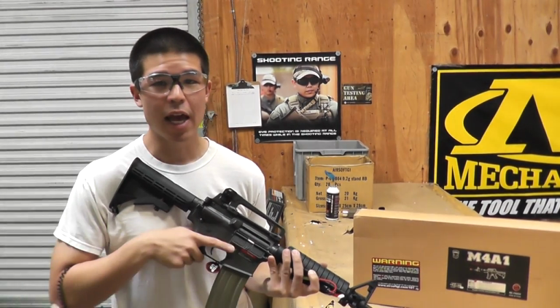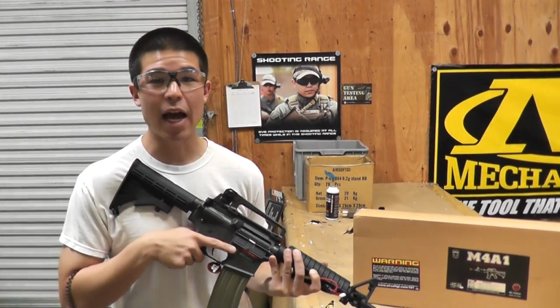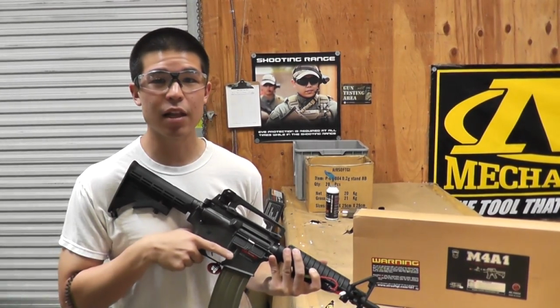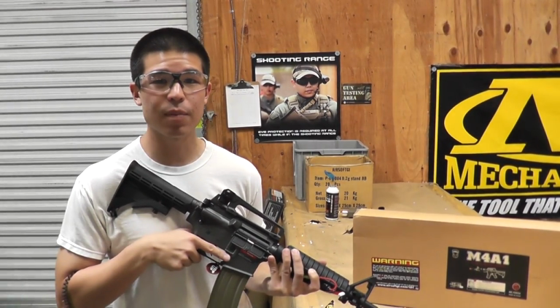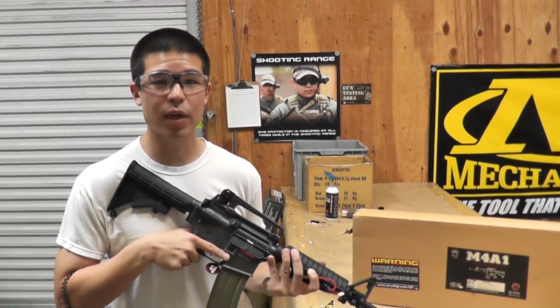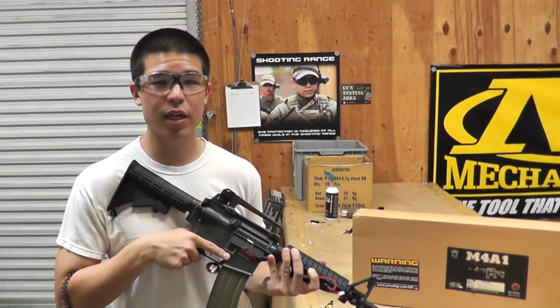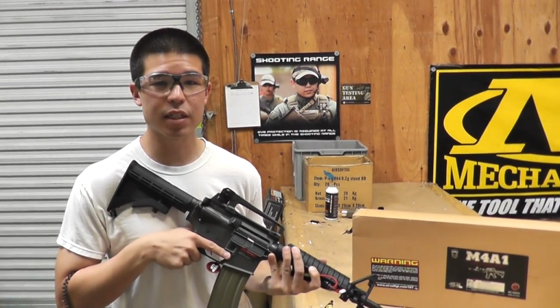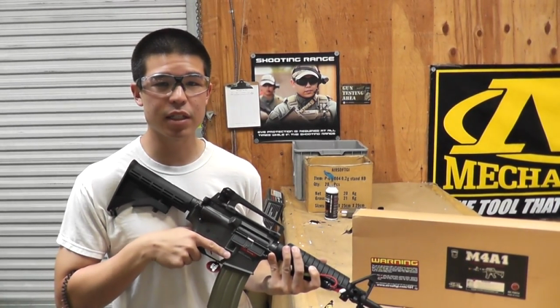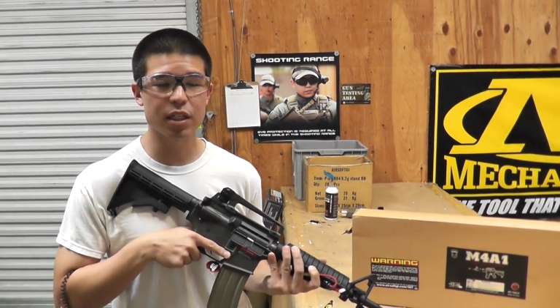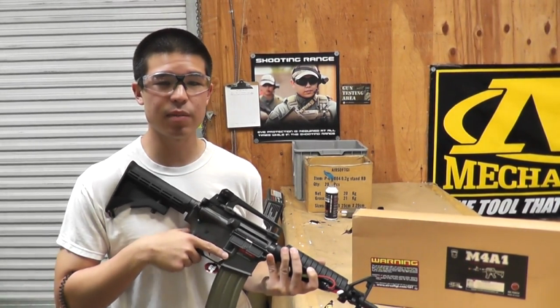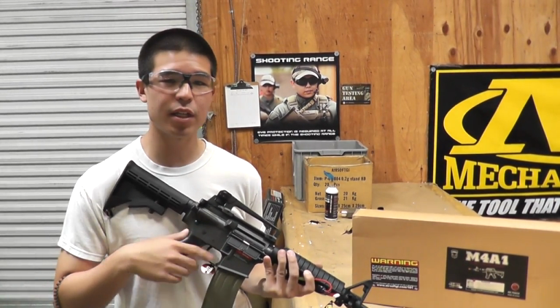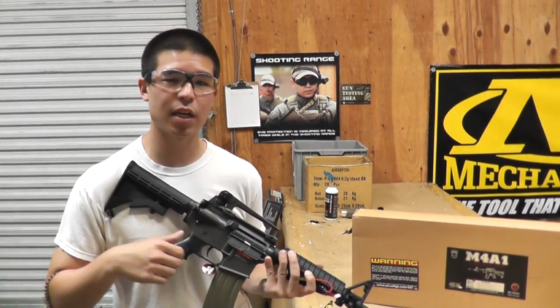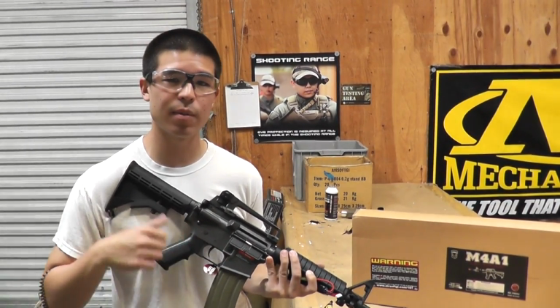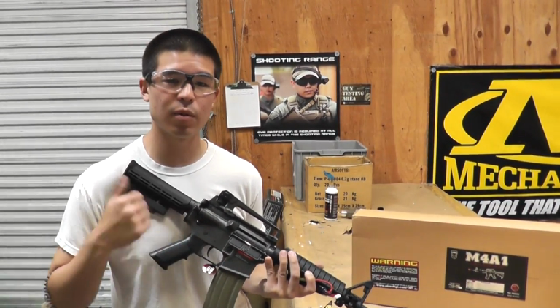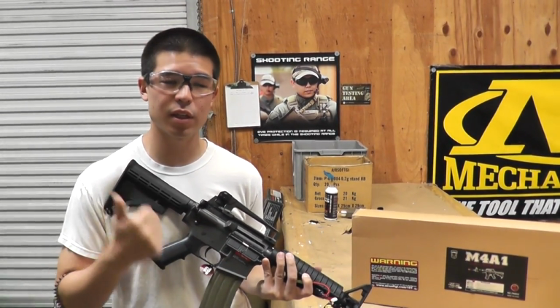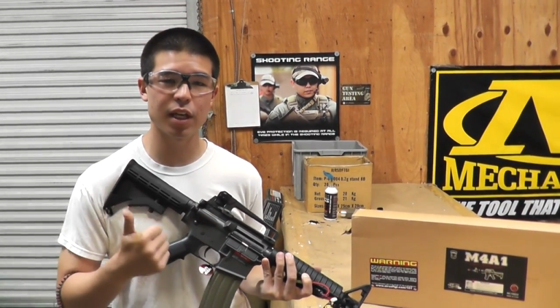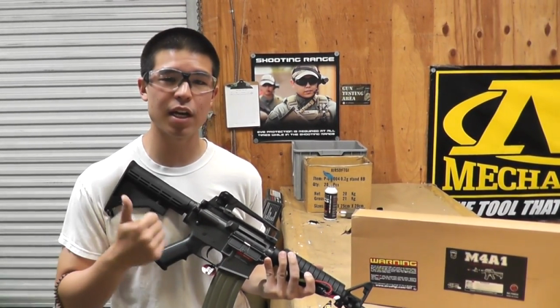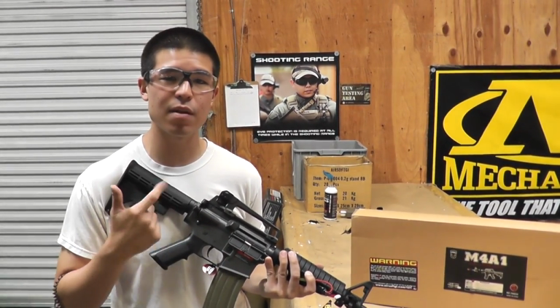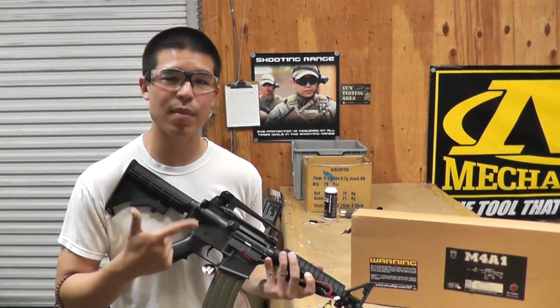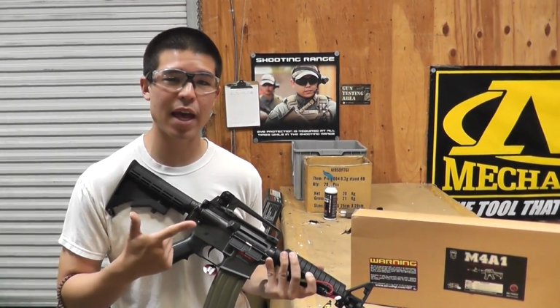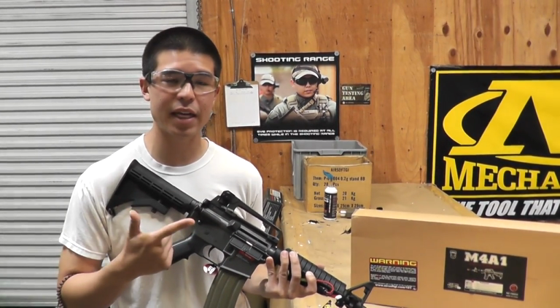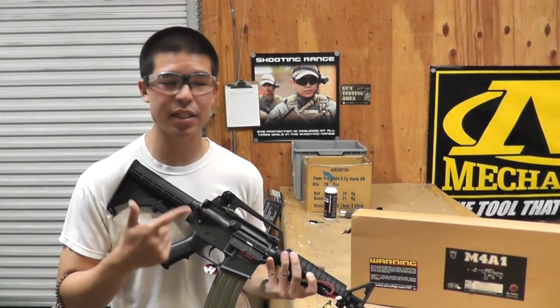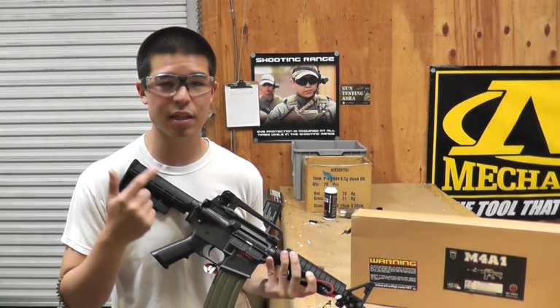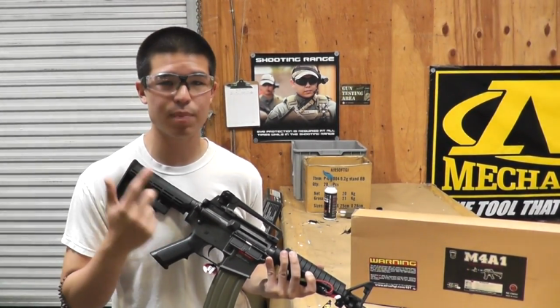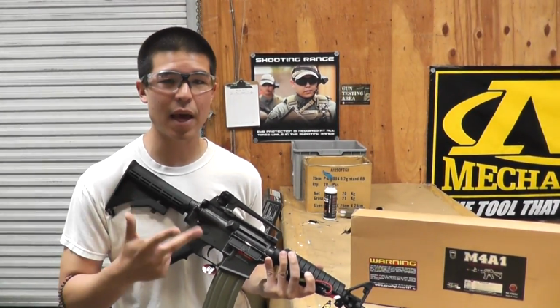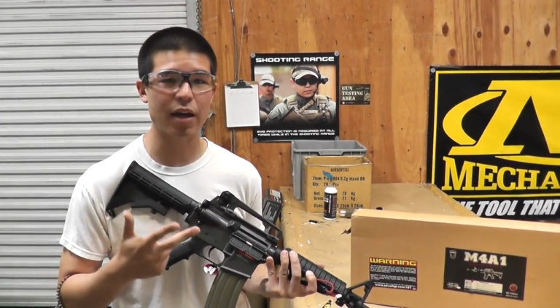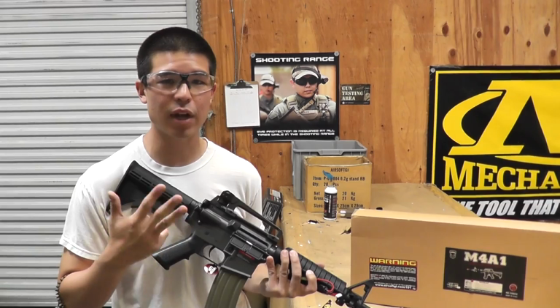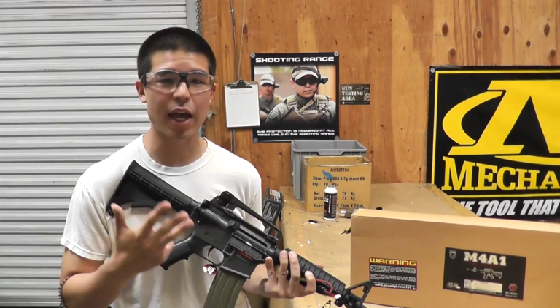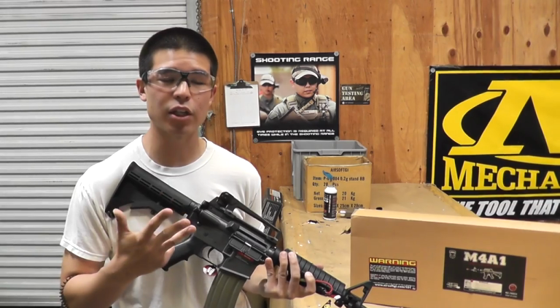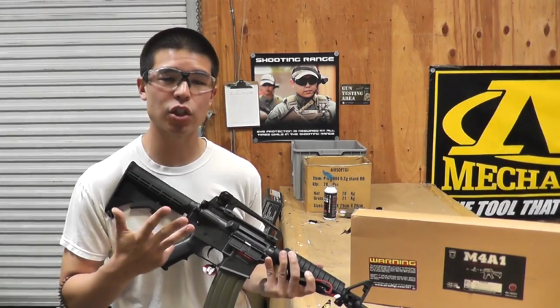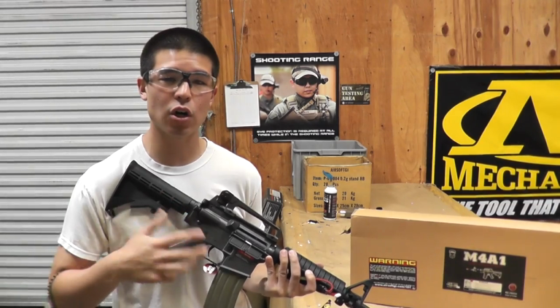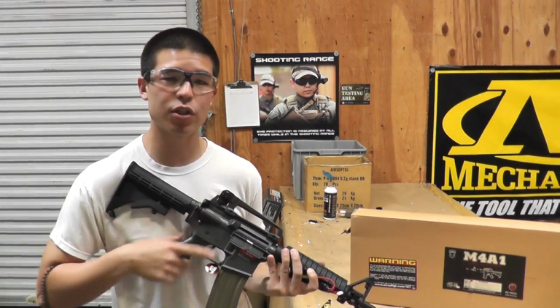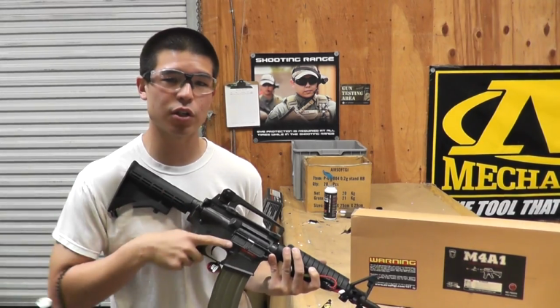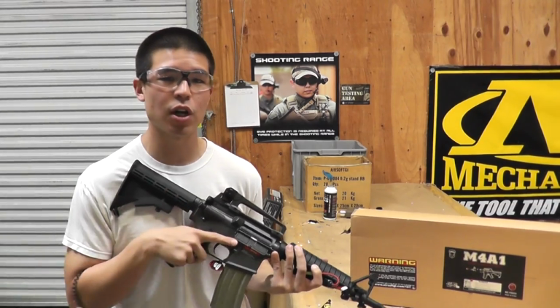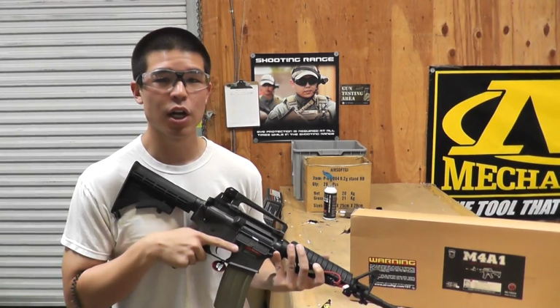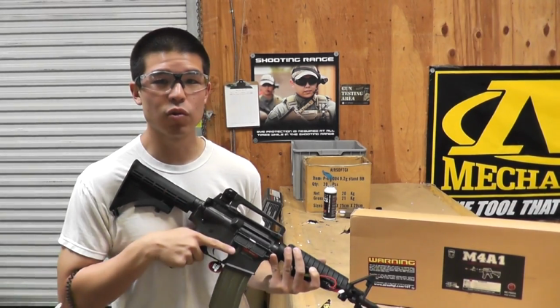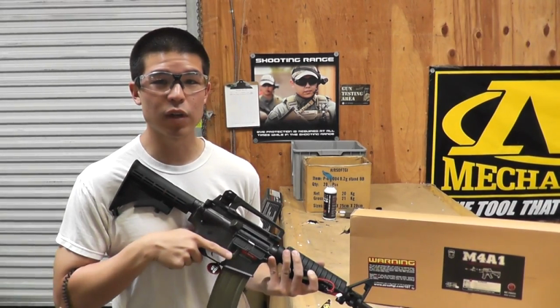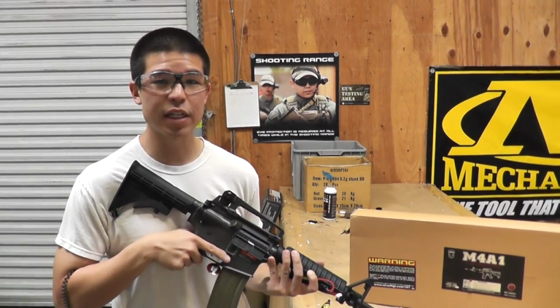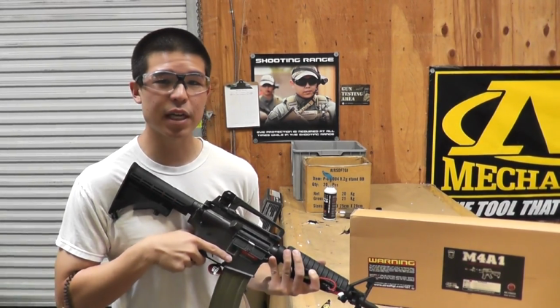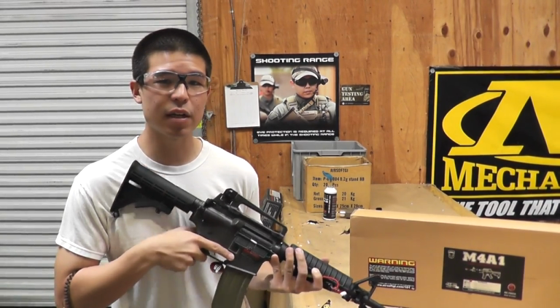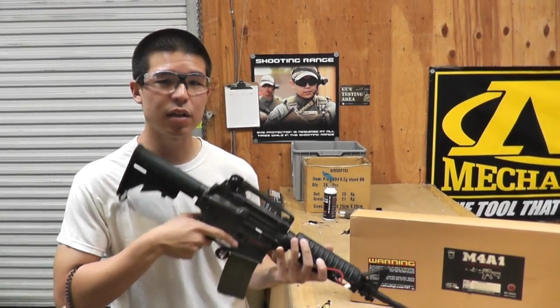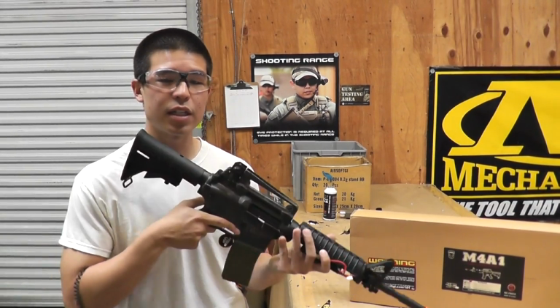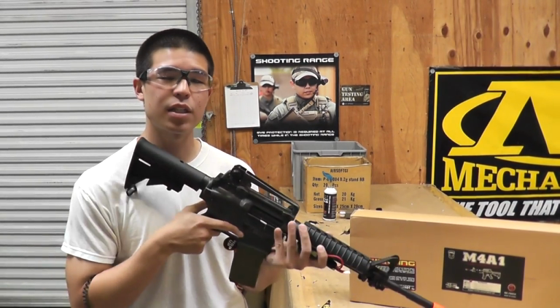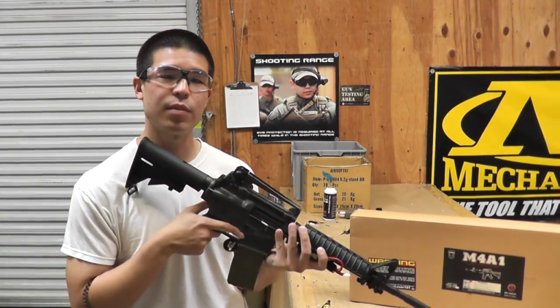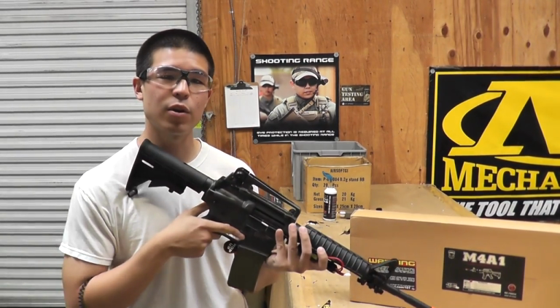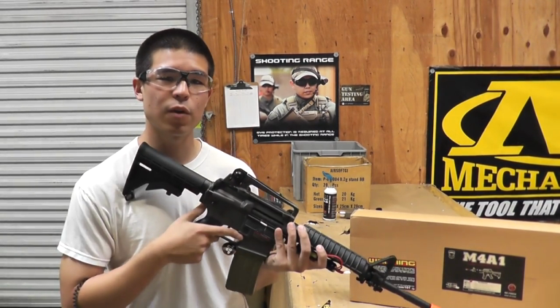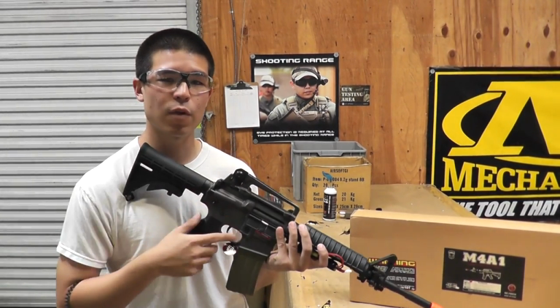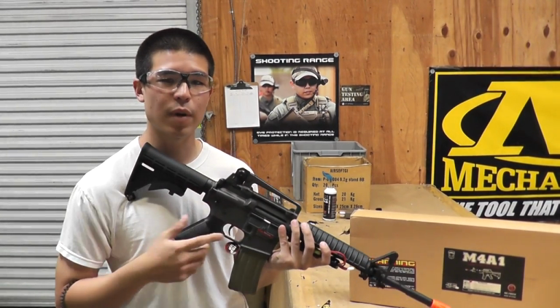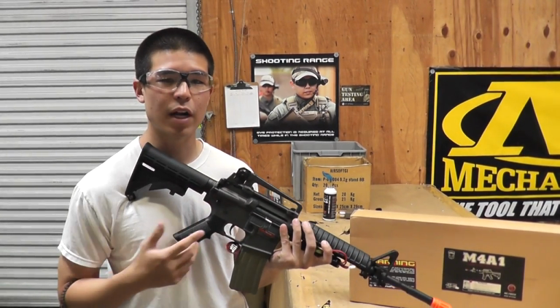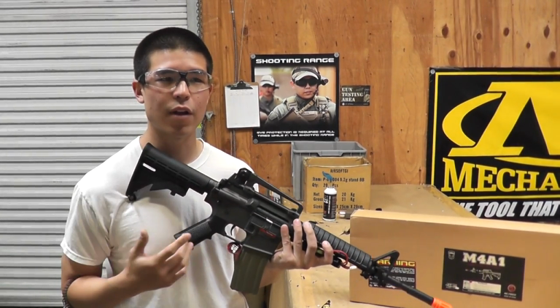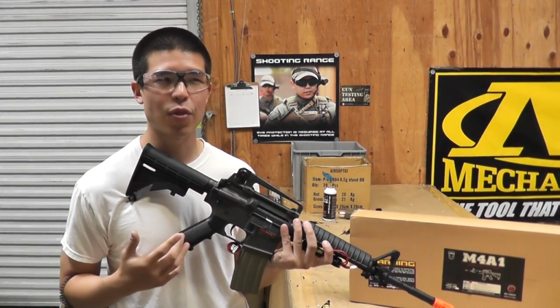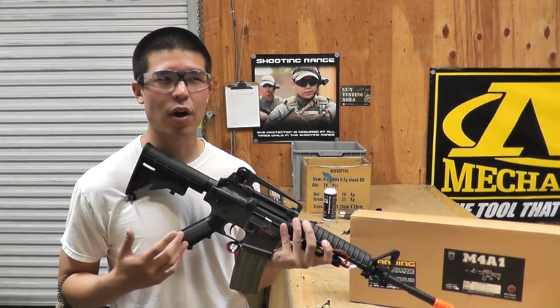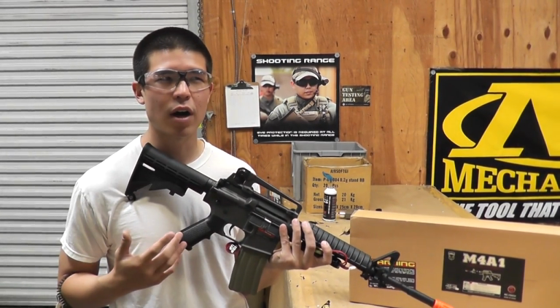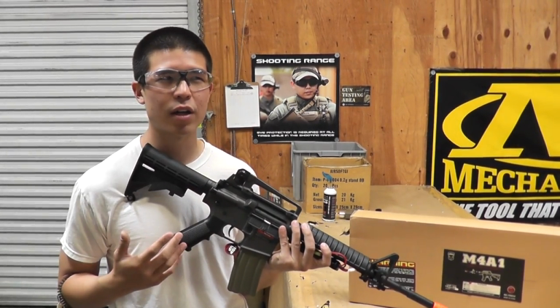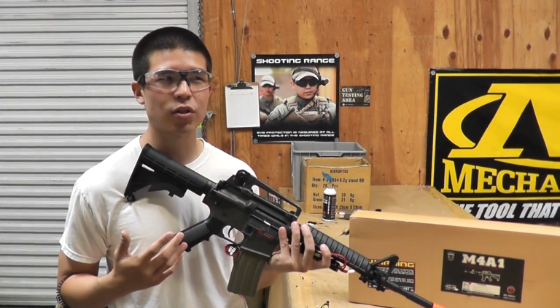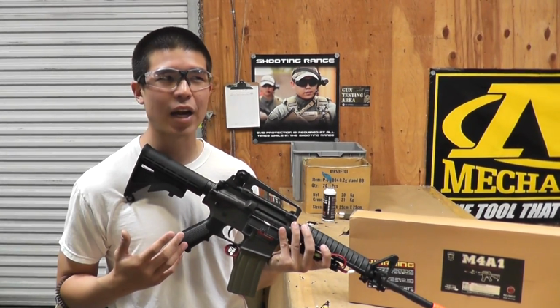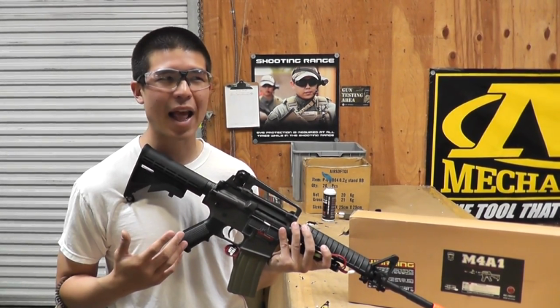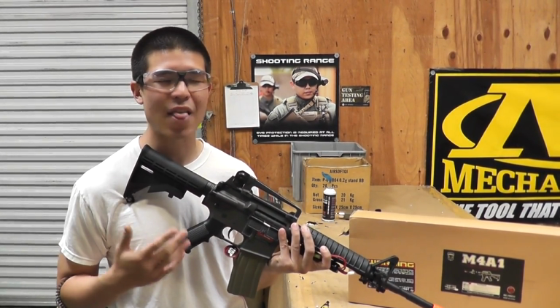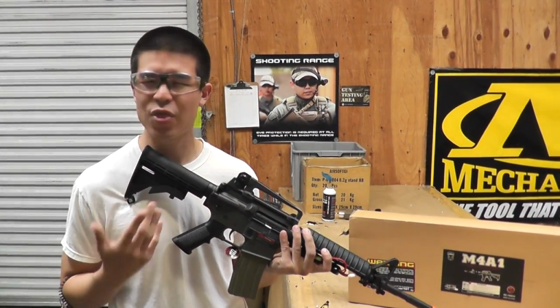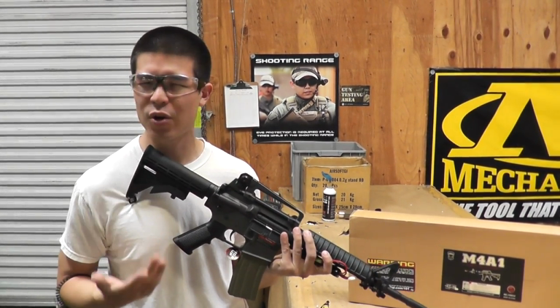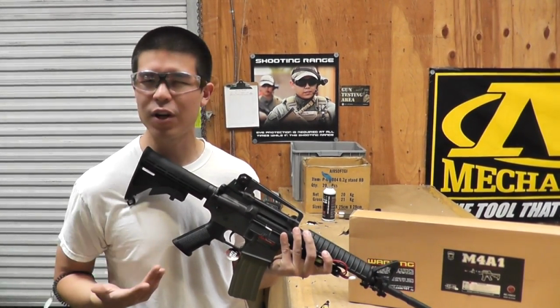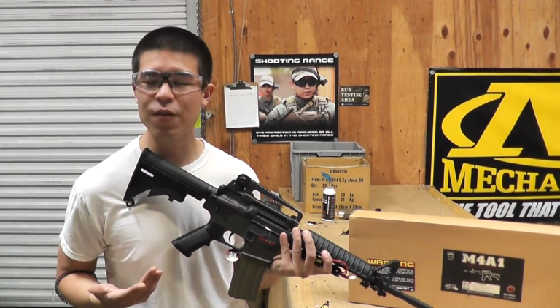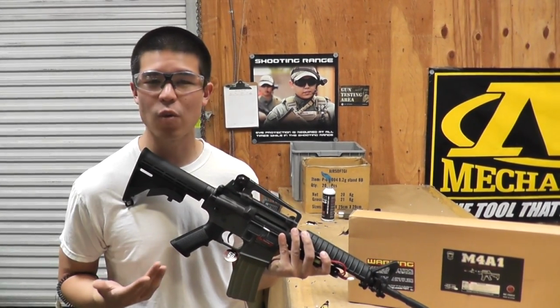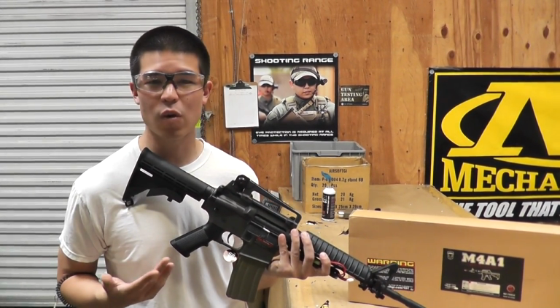Out of the box, it's gonna be coming with the gun, magazine, battery, and charger. Retail, it's gonna be going for about $134.